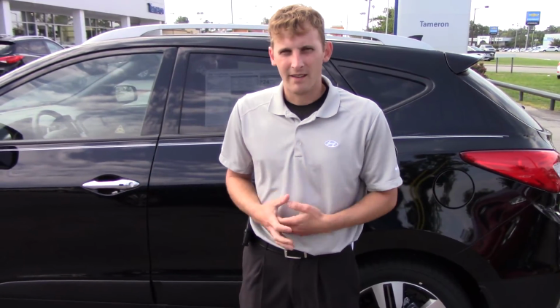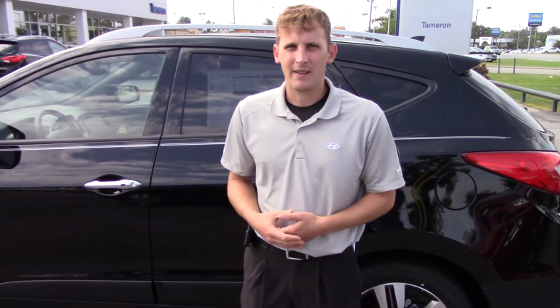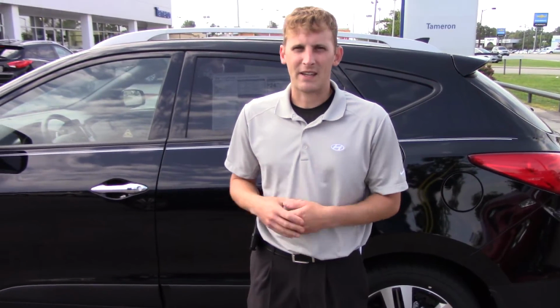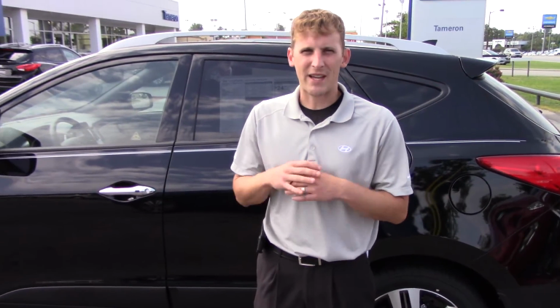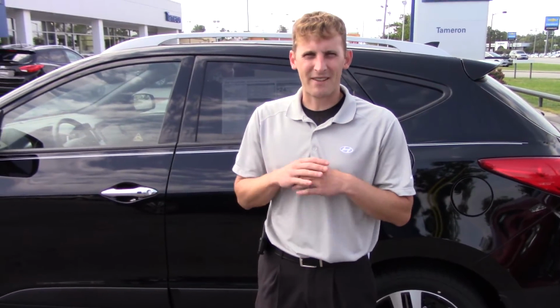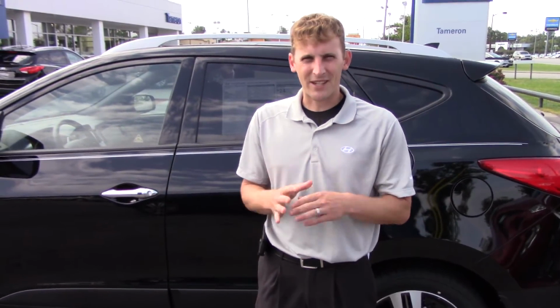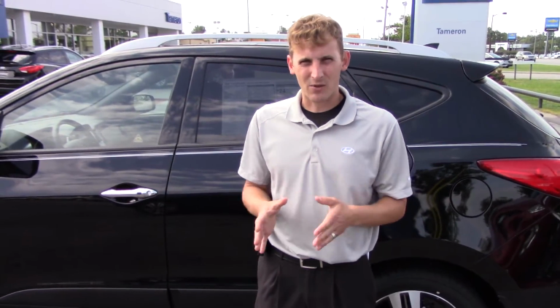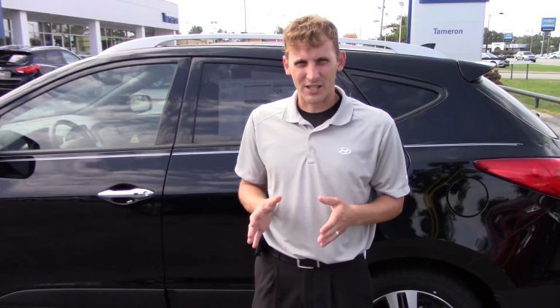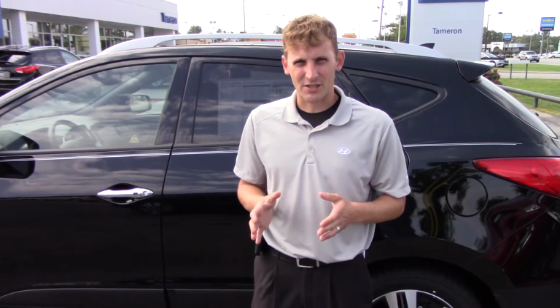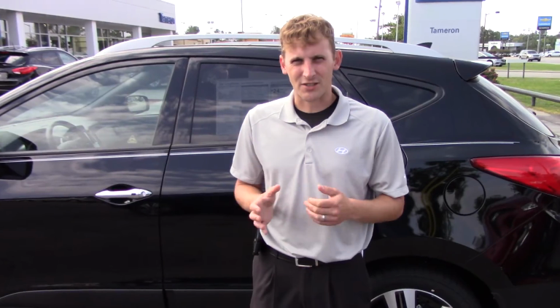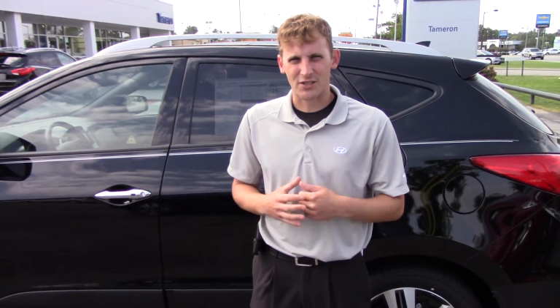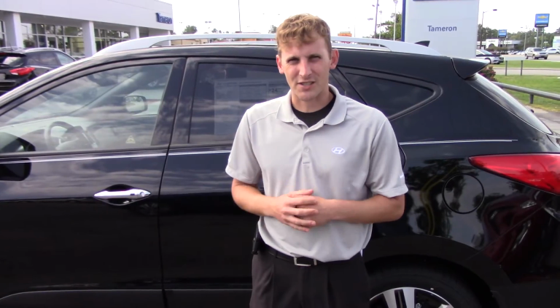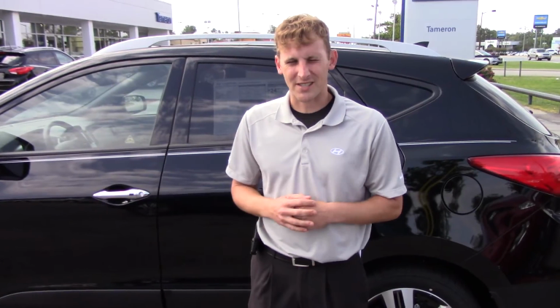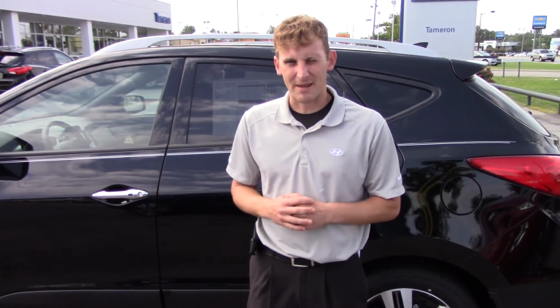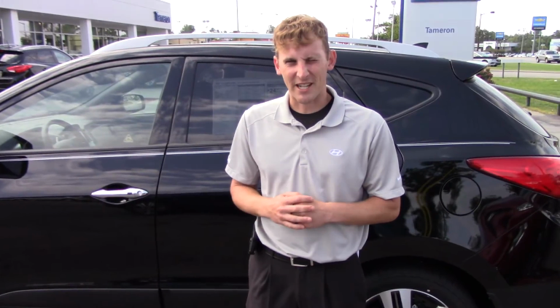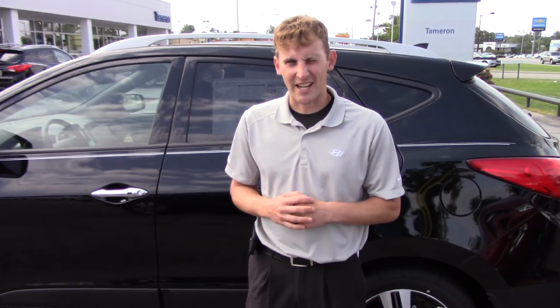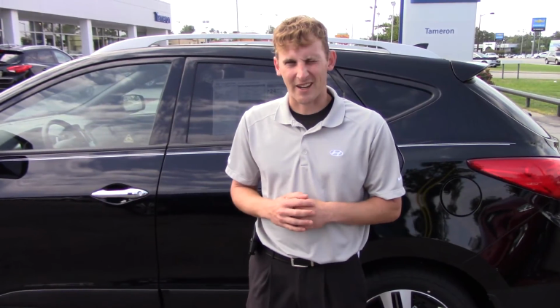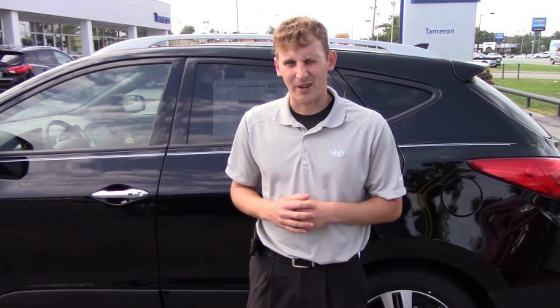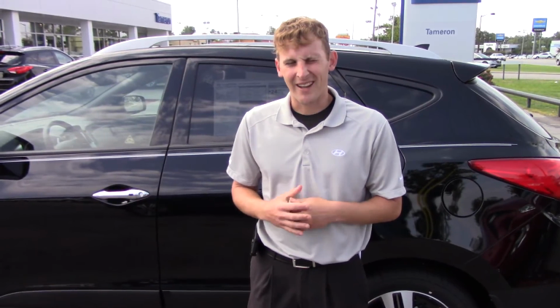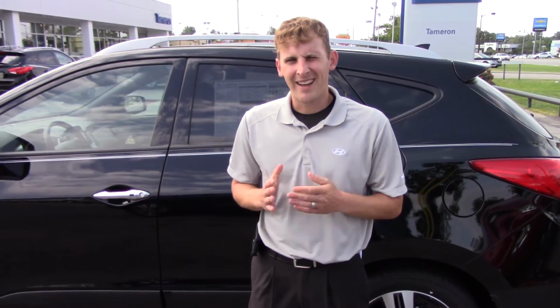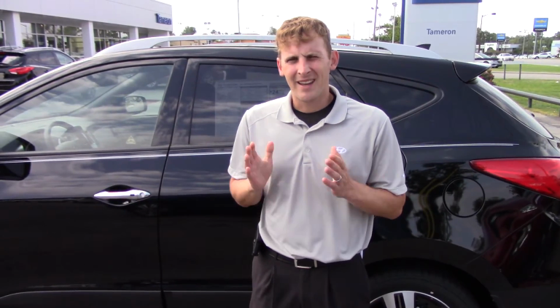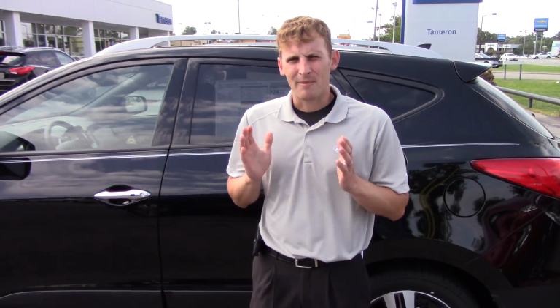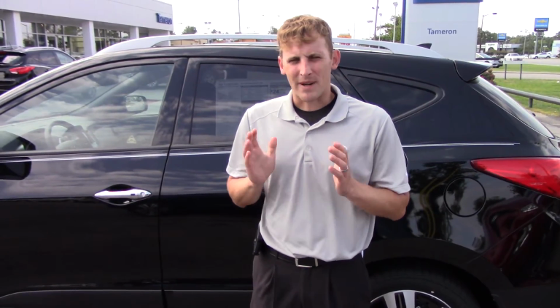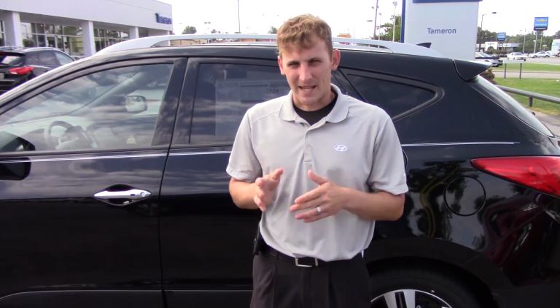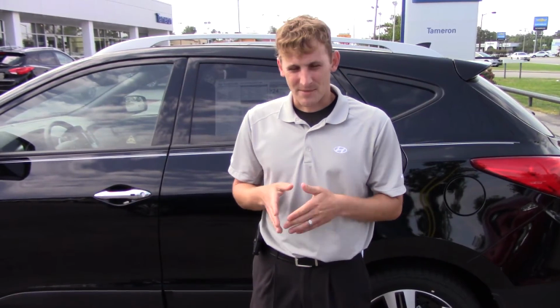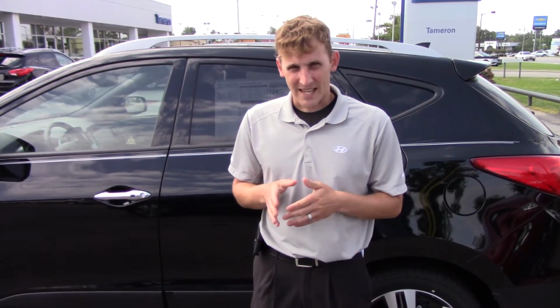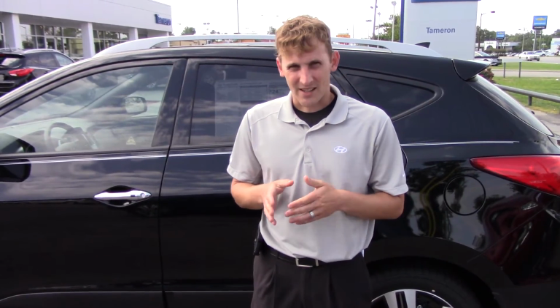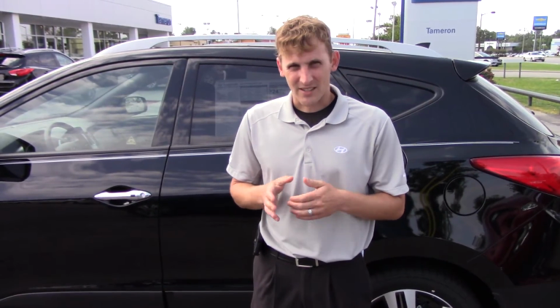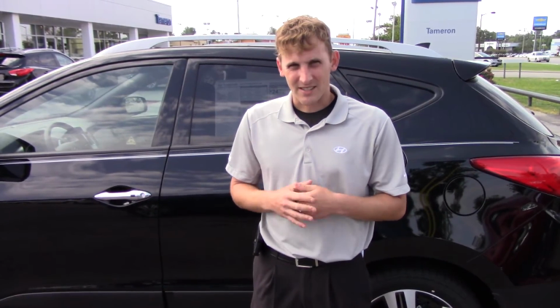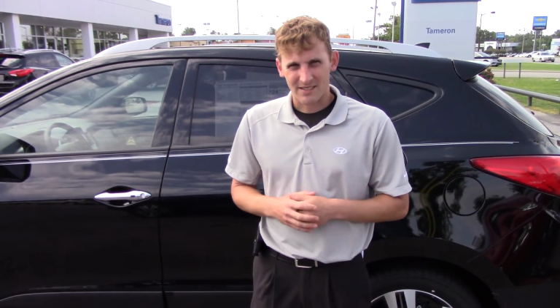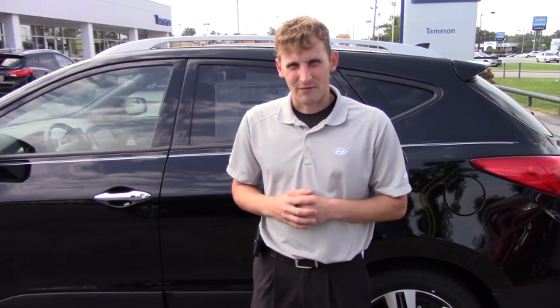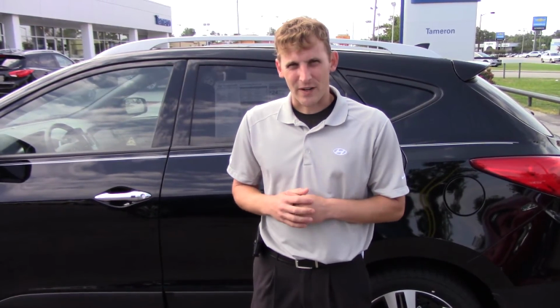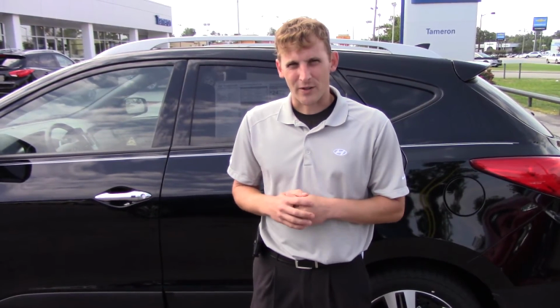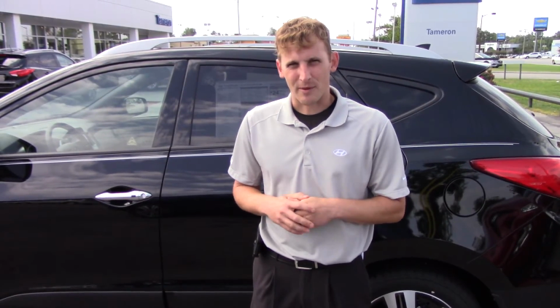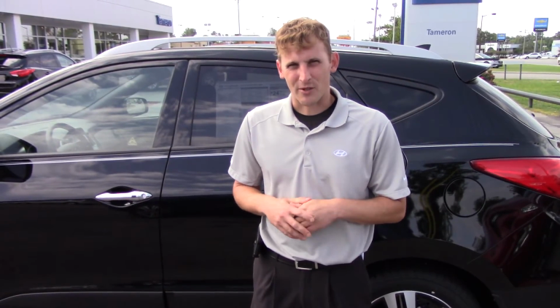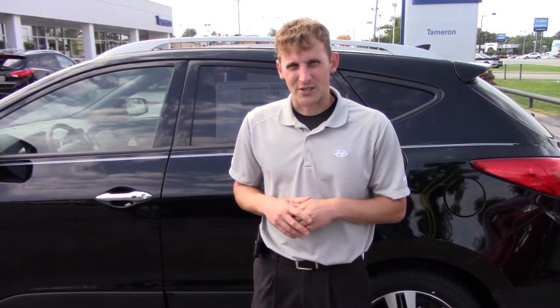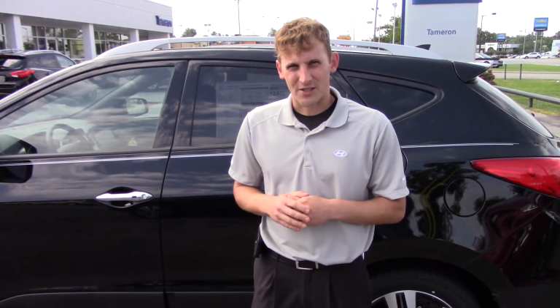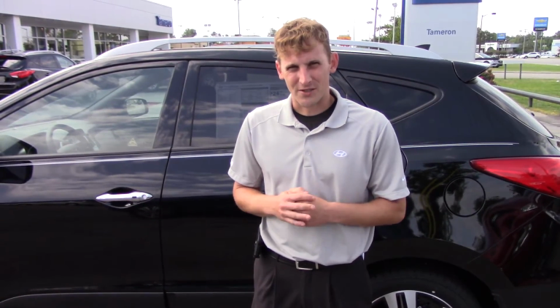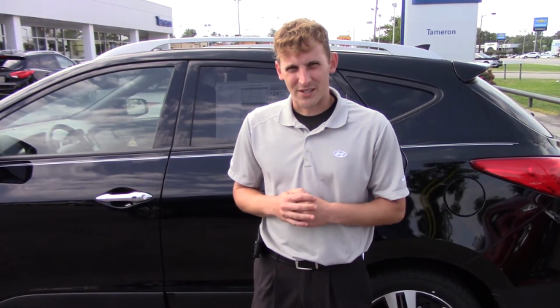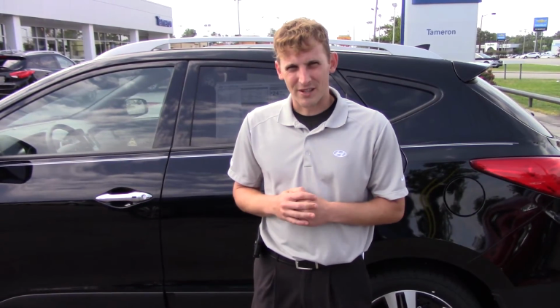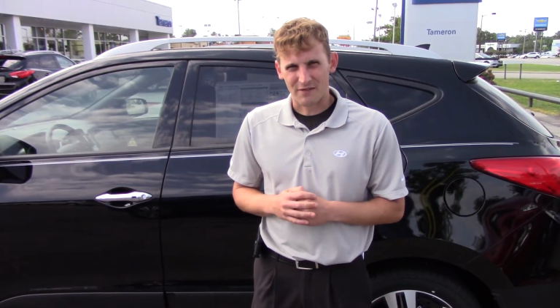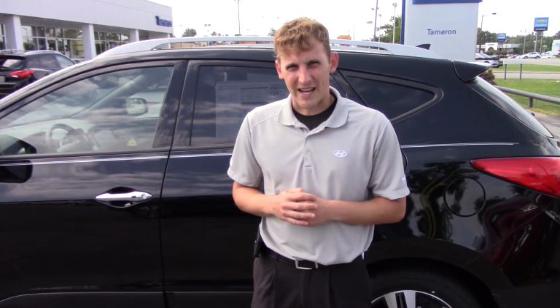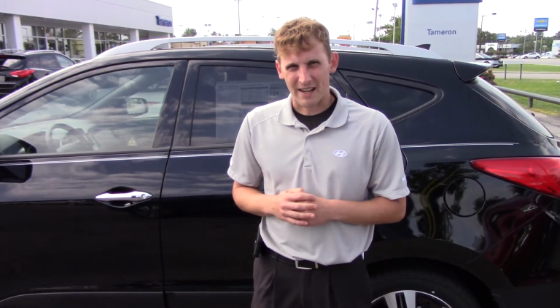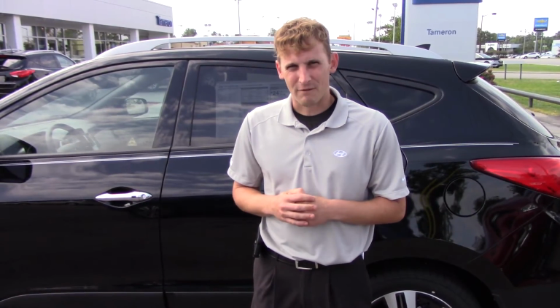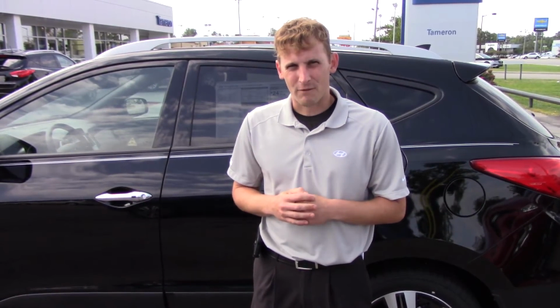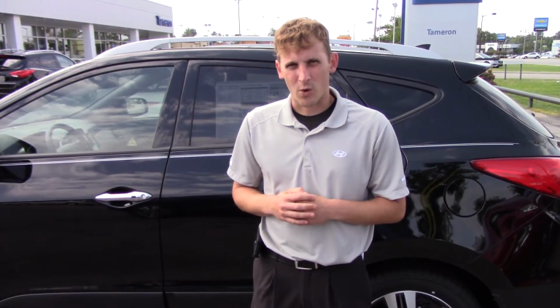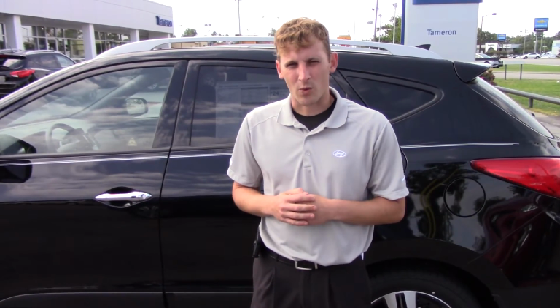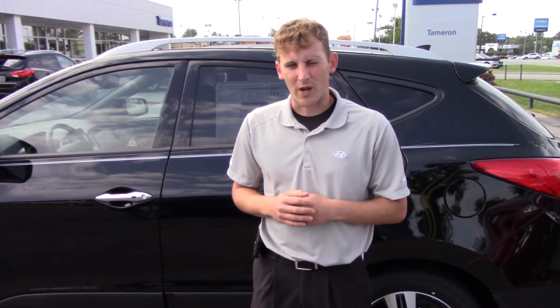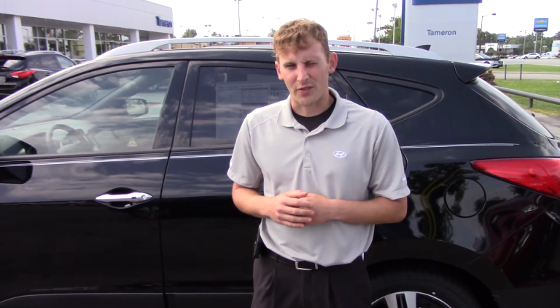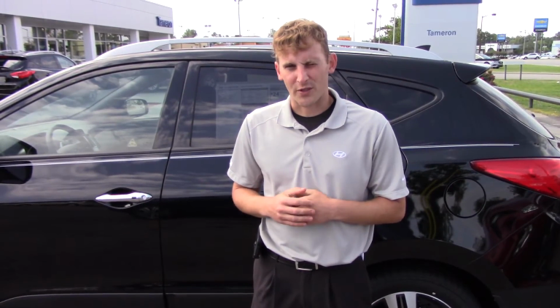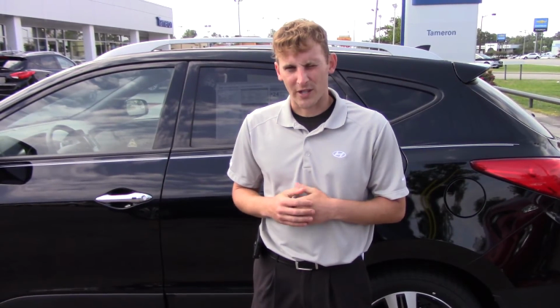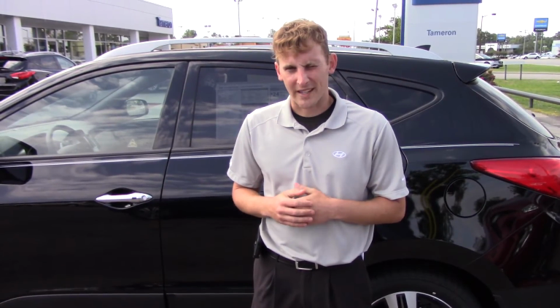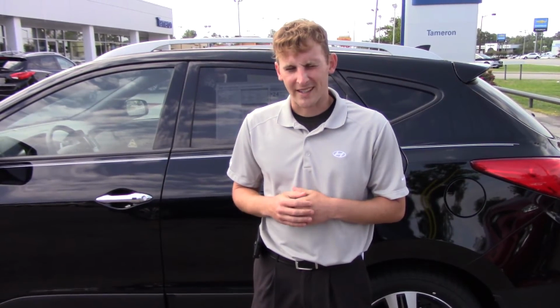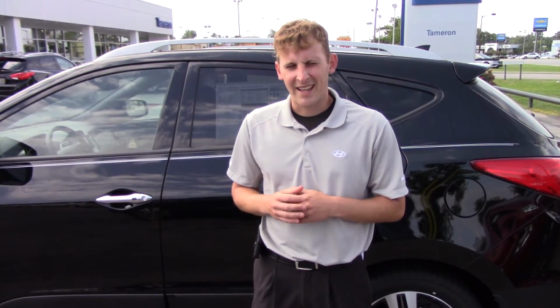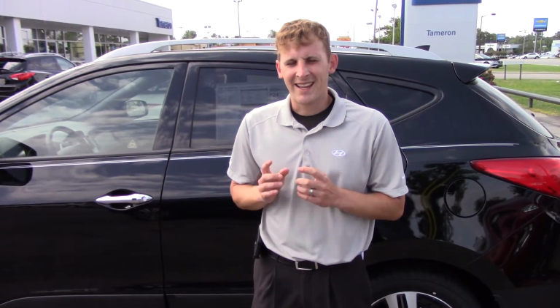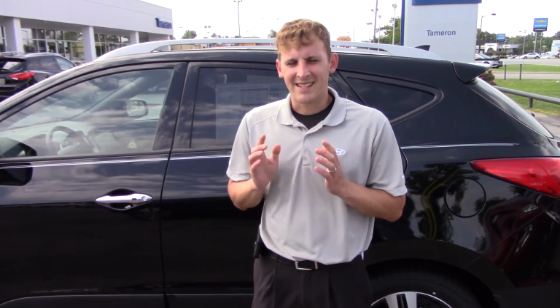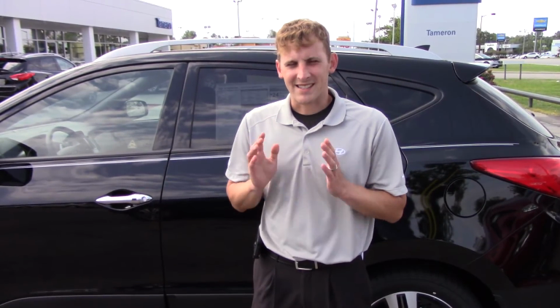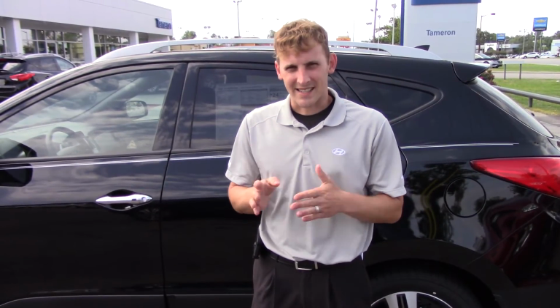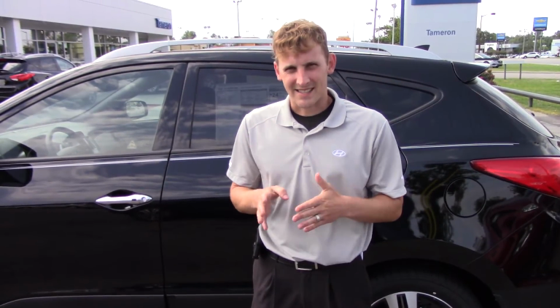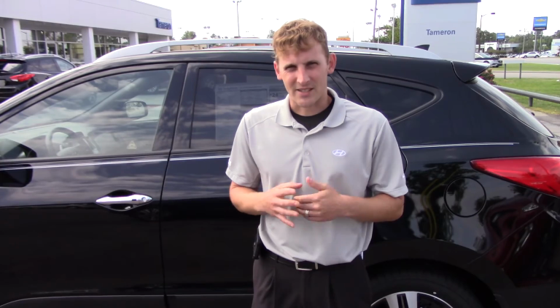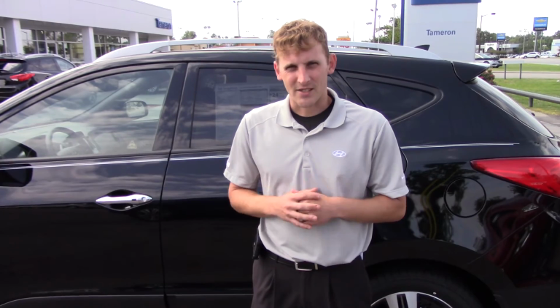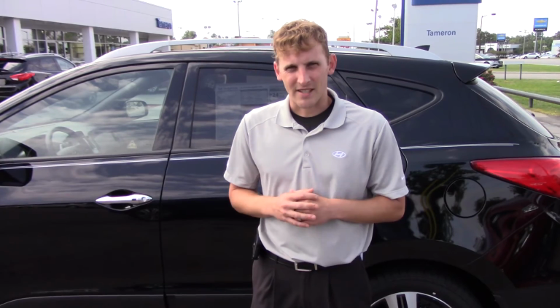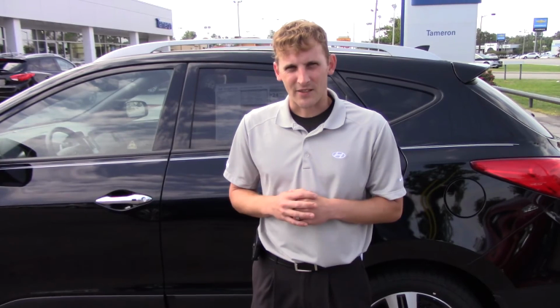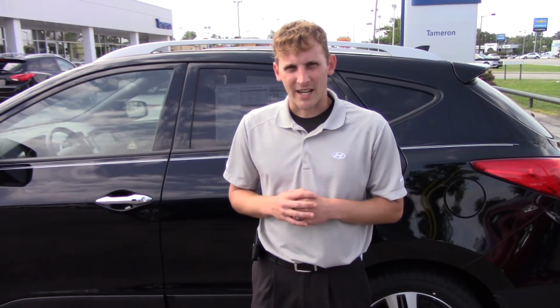If you have any questions, just let me know. My name is Alex. Phone number is 205-413-6079.